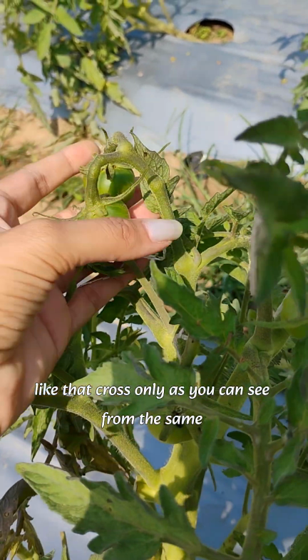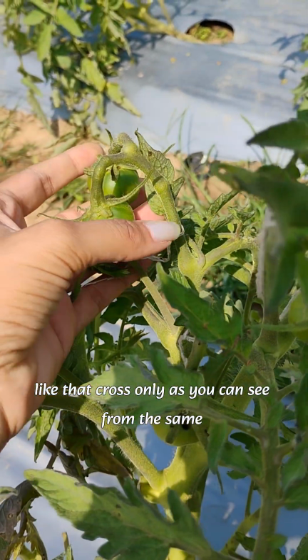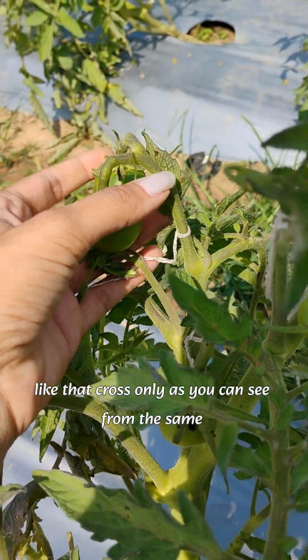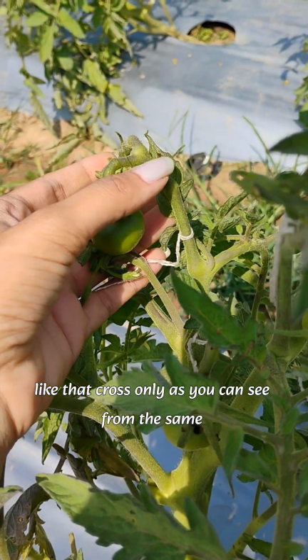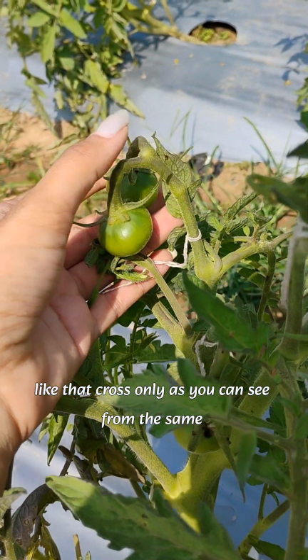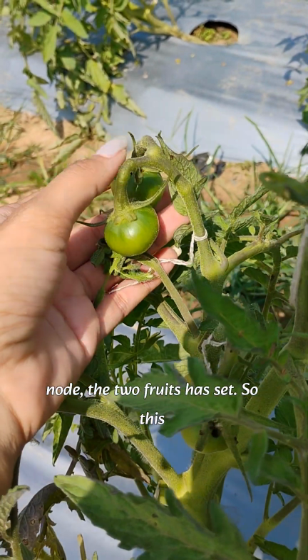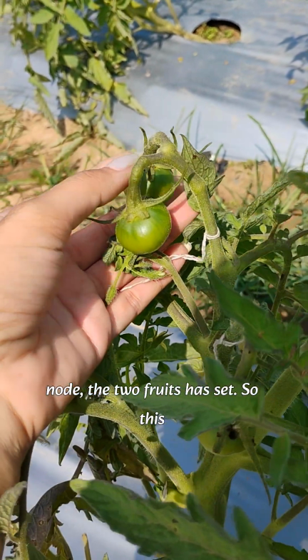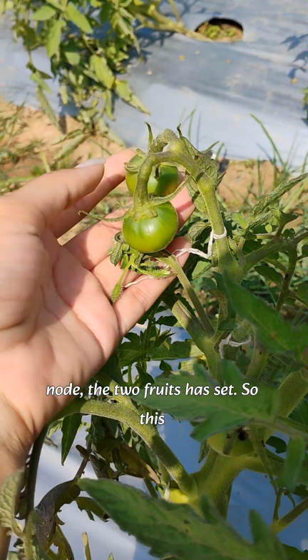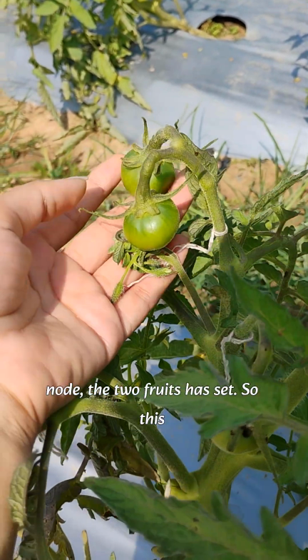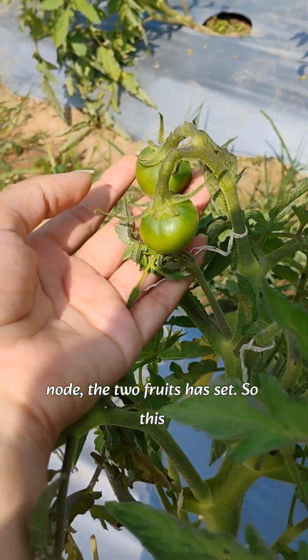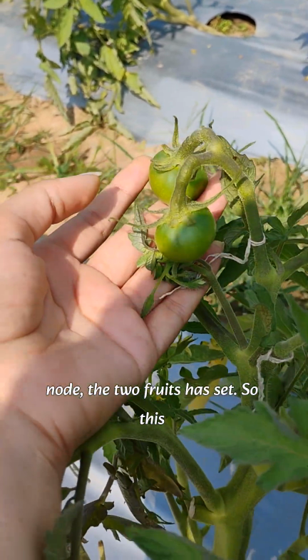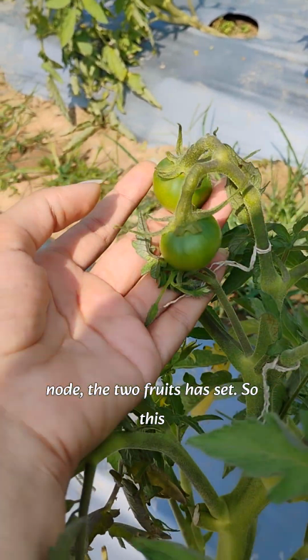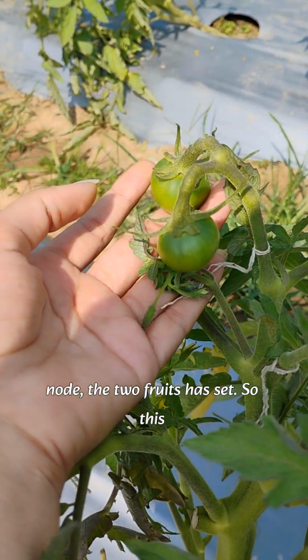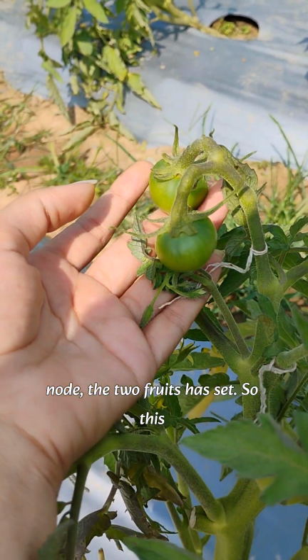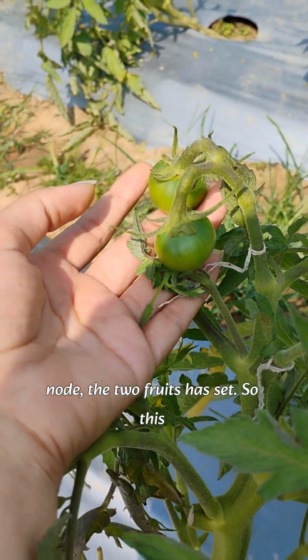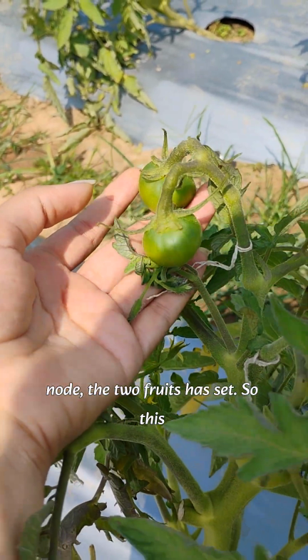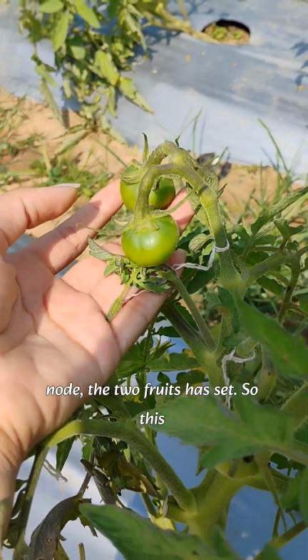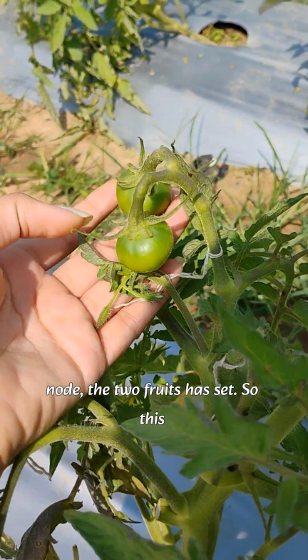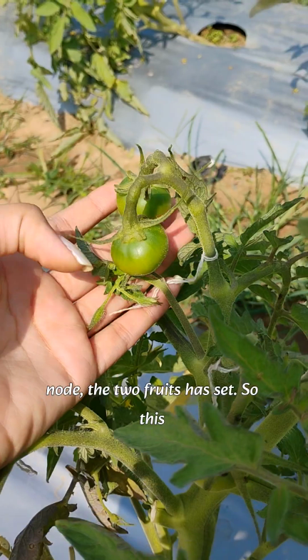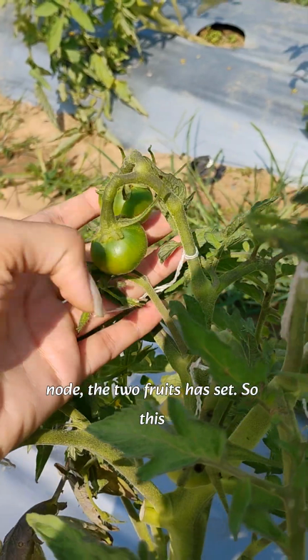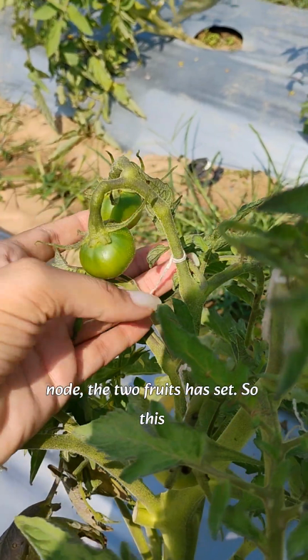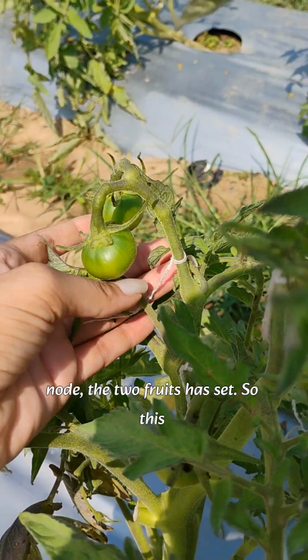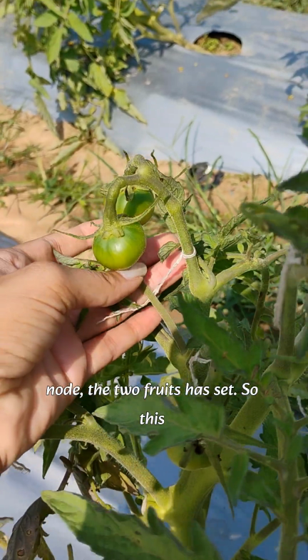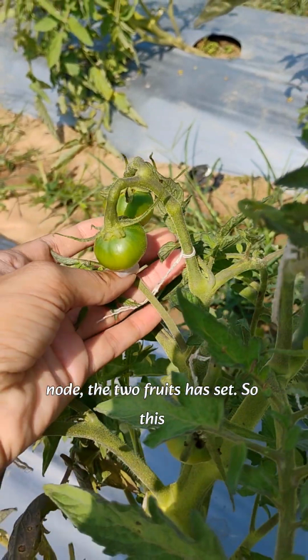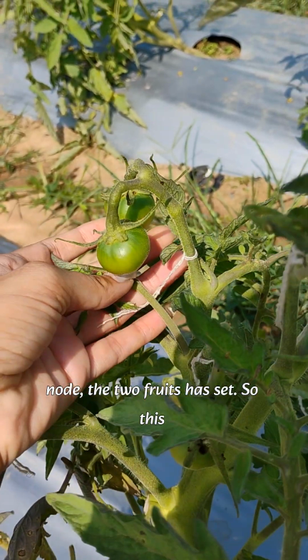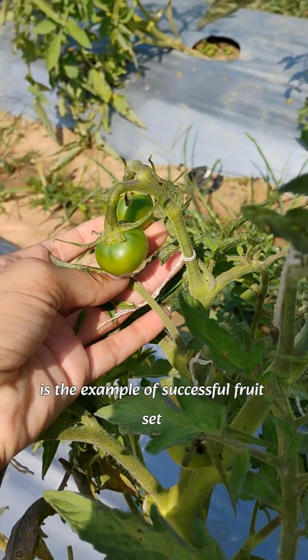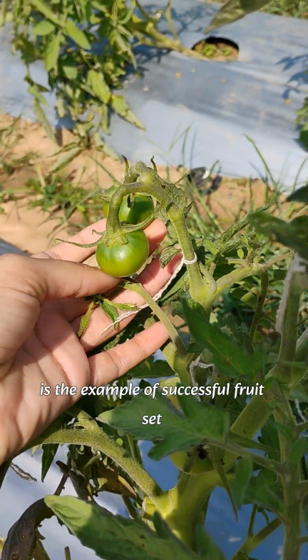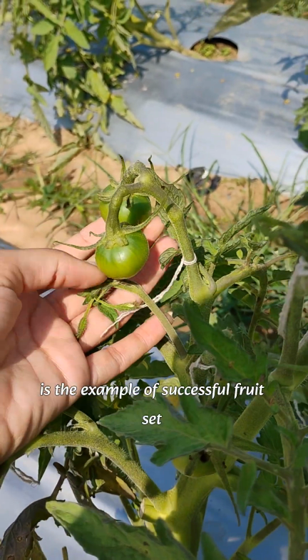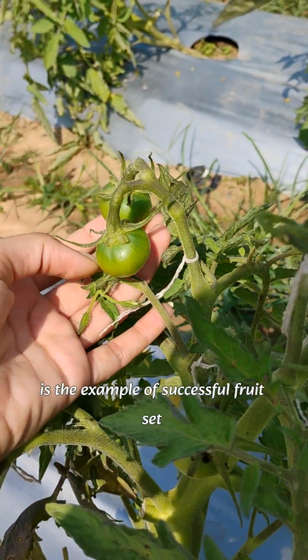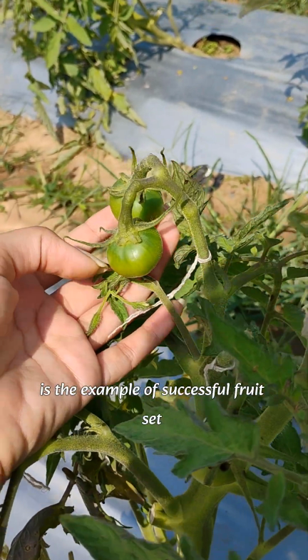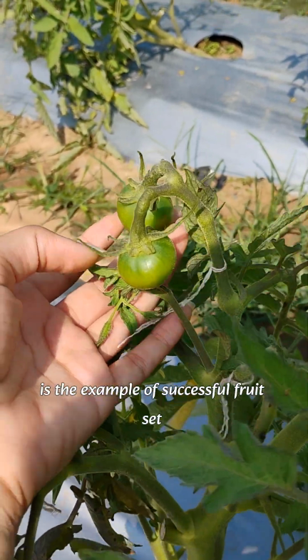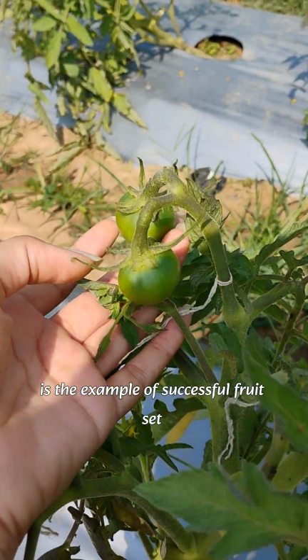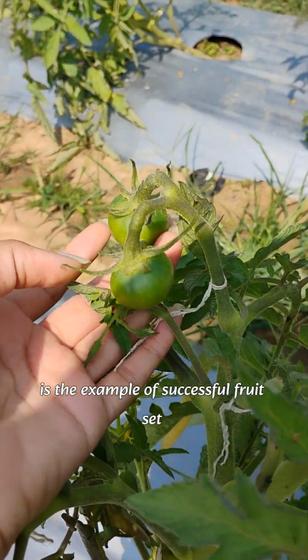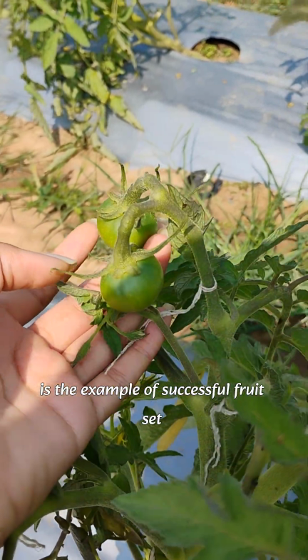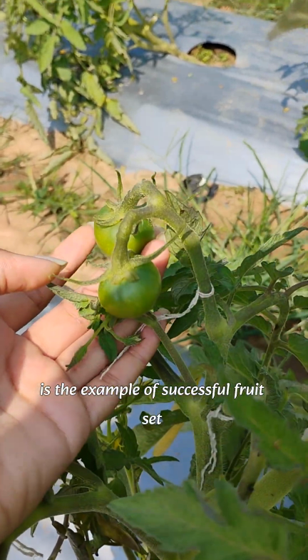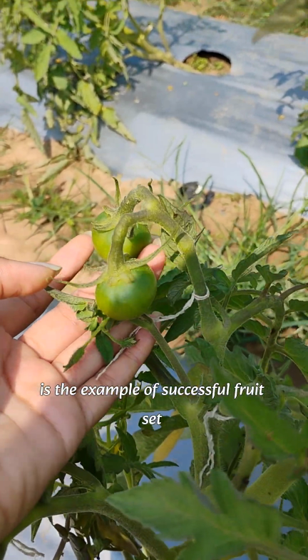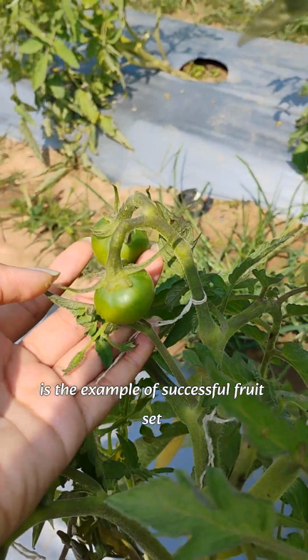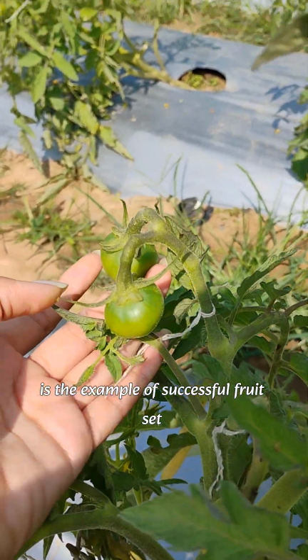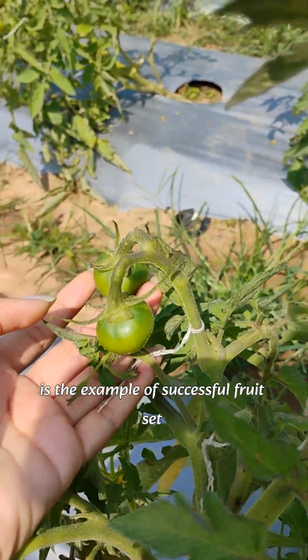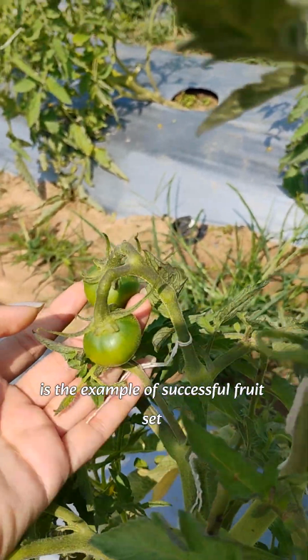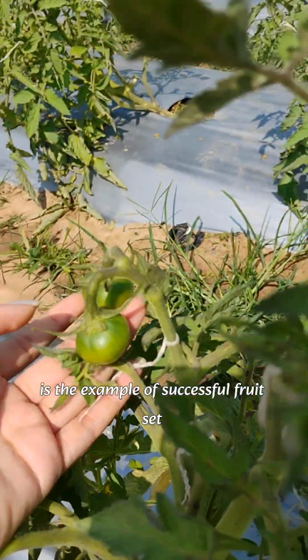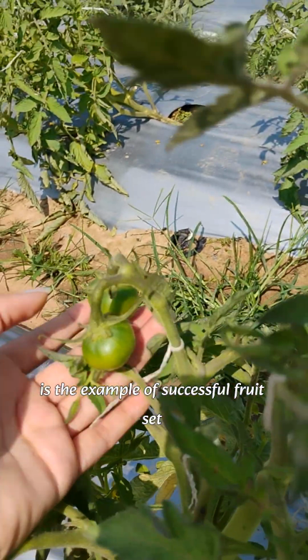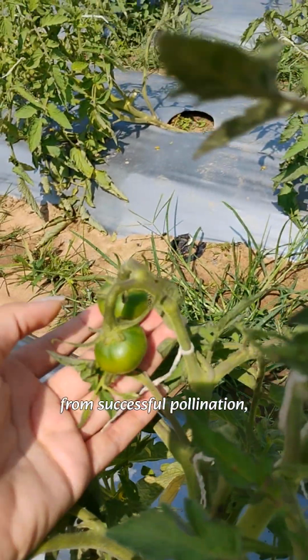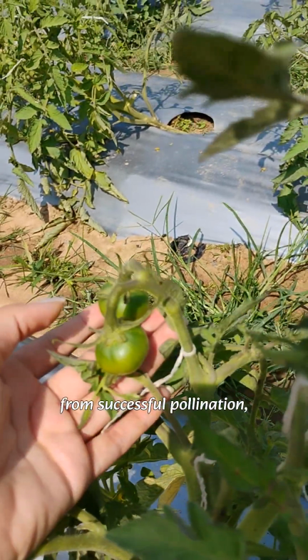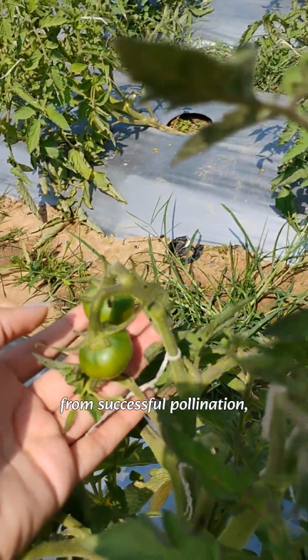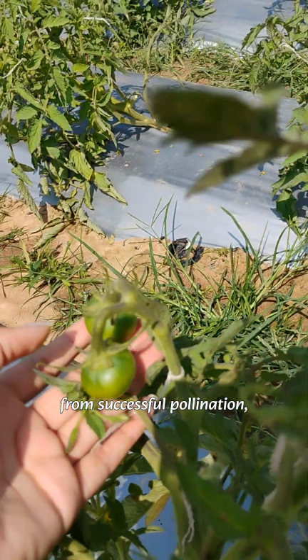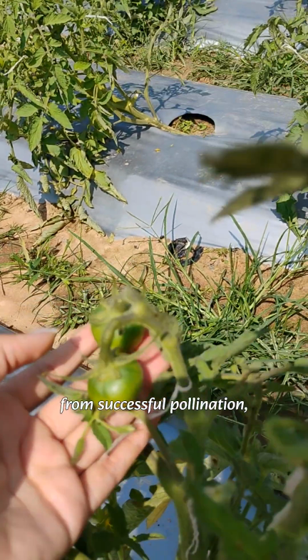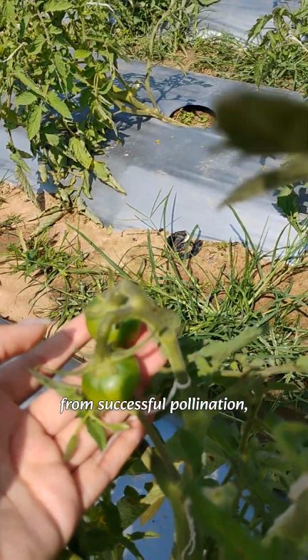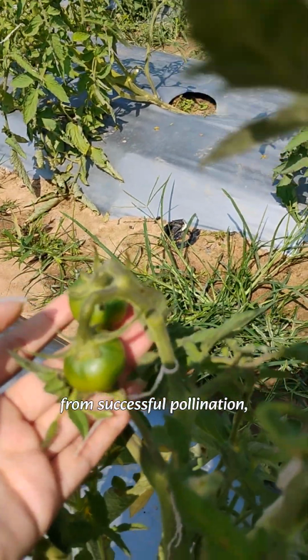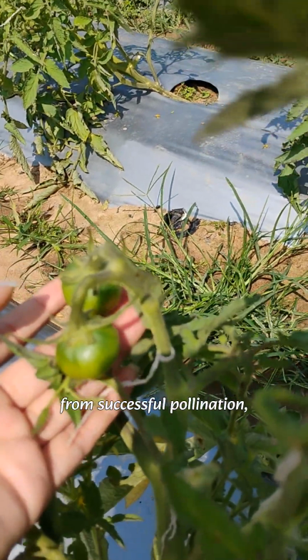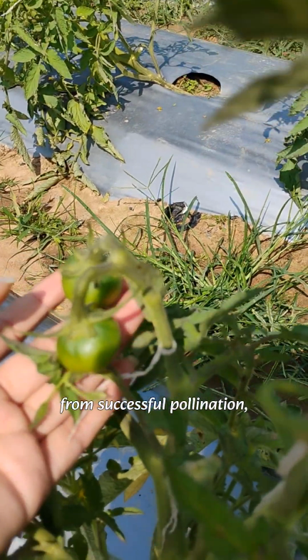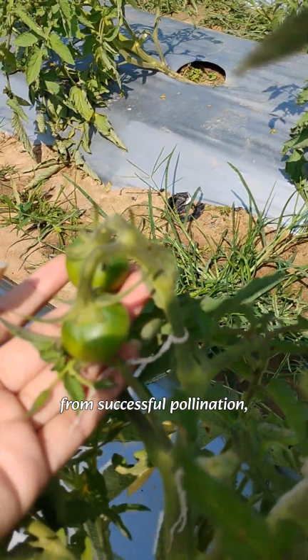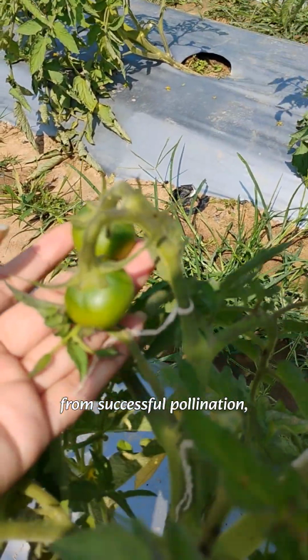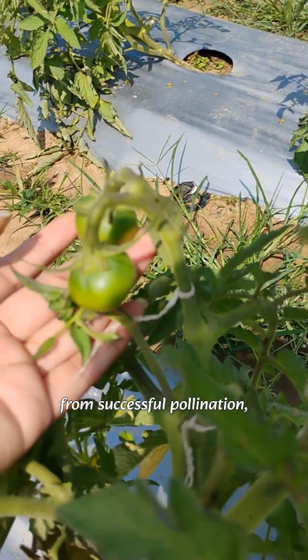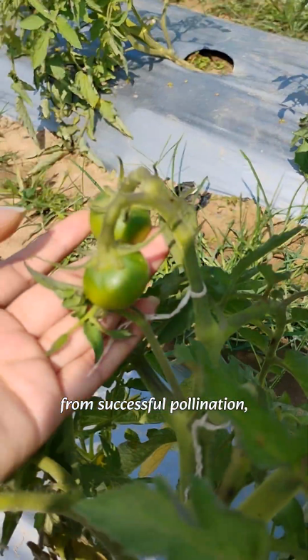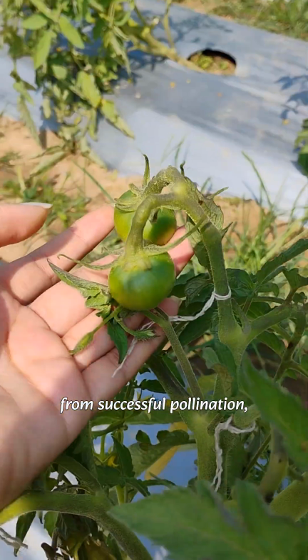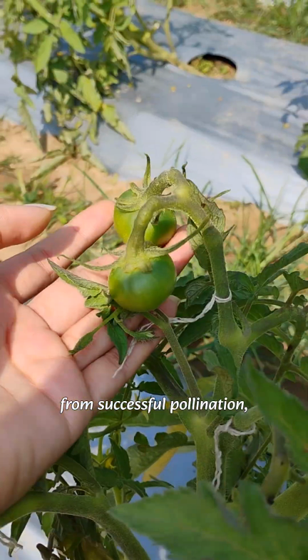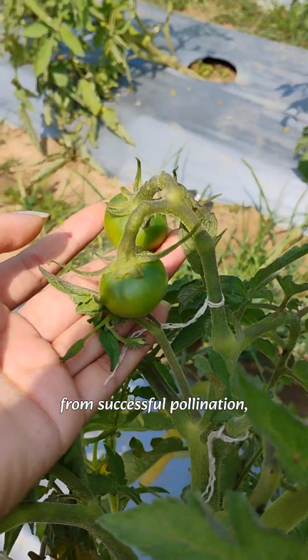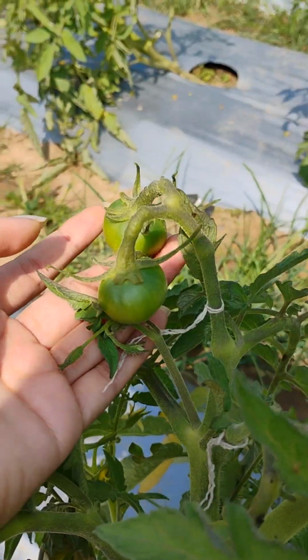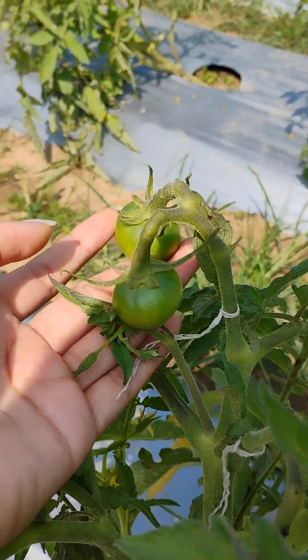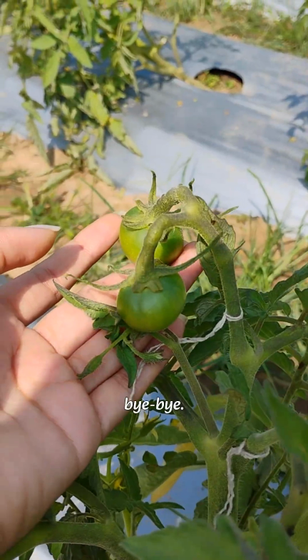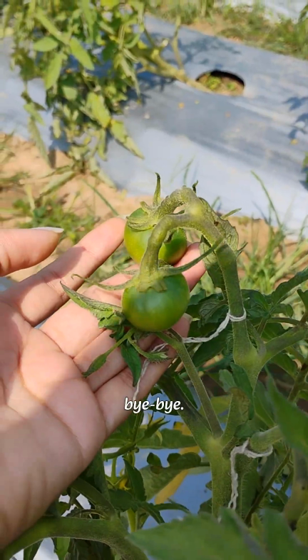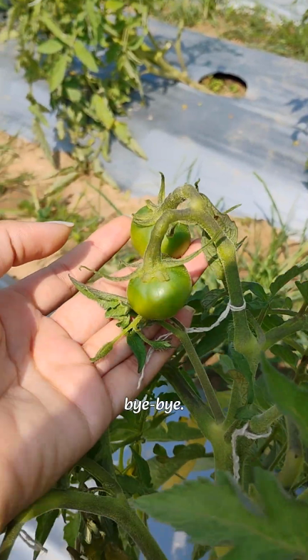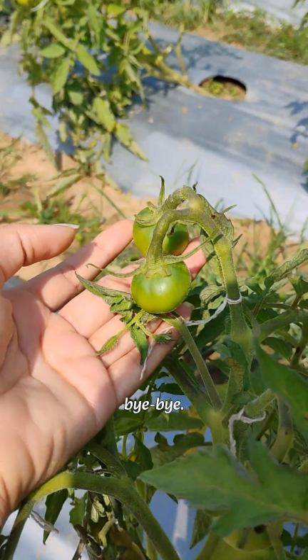As you can see, from the same node two fruits have set. This is the example of successful fruit set from successful pollination. Bye bye.